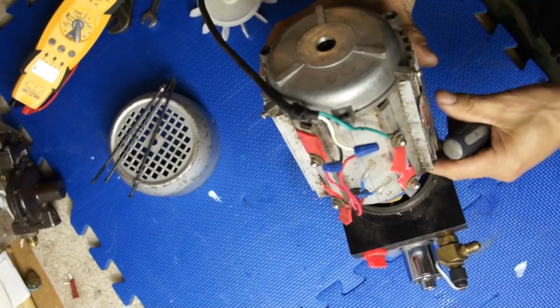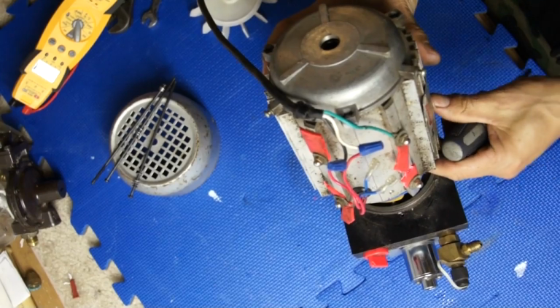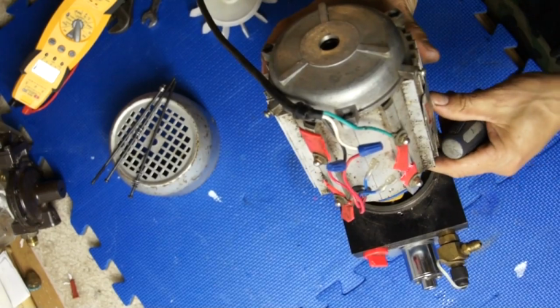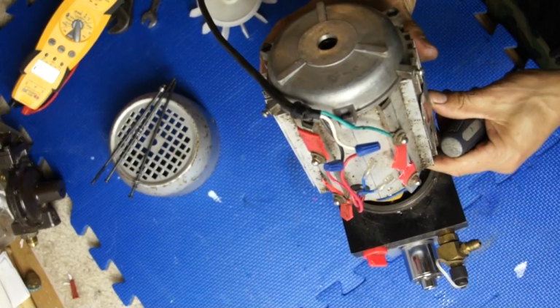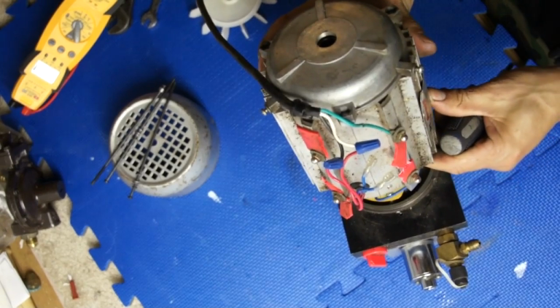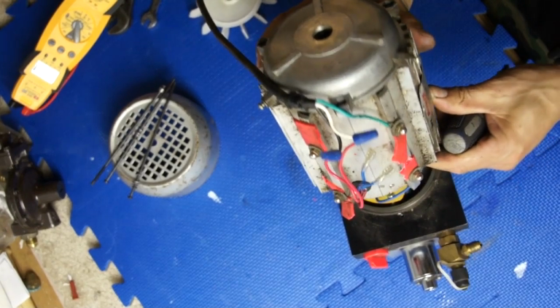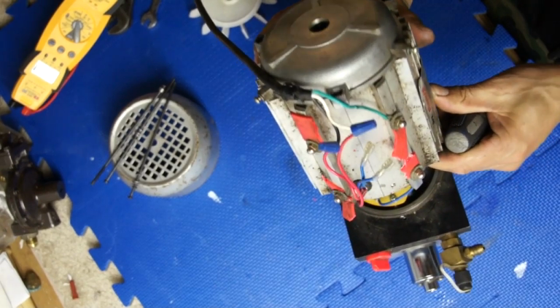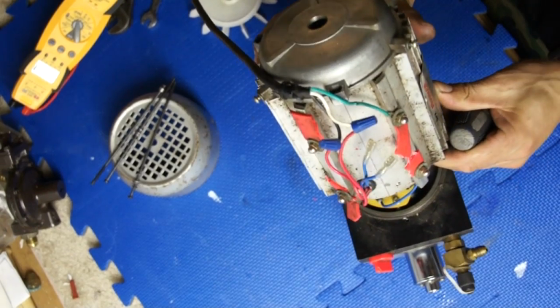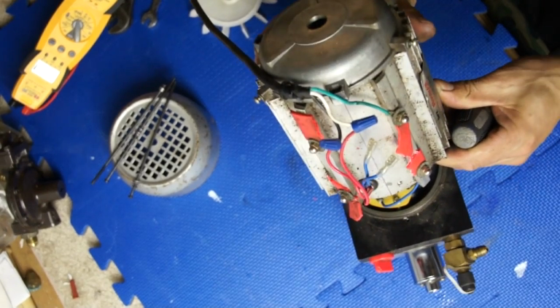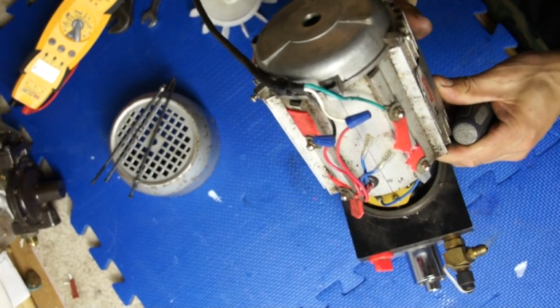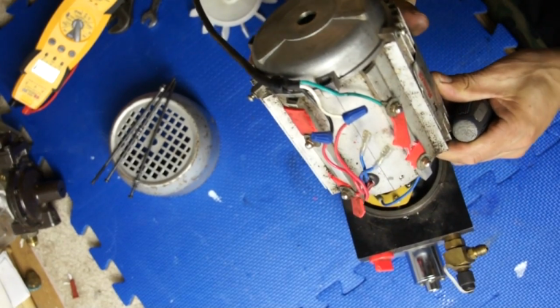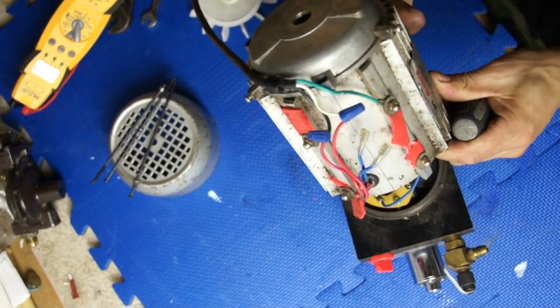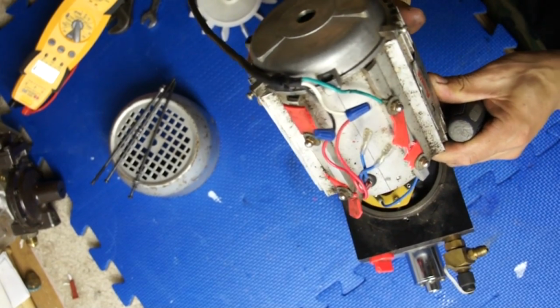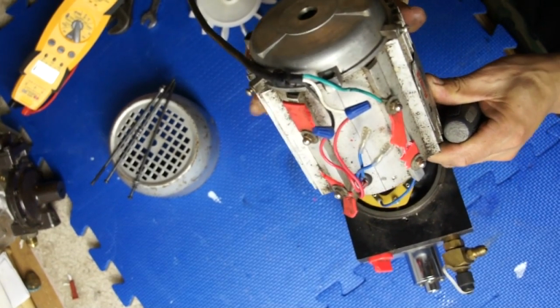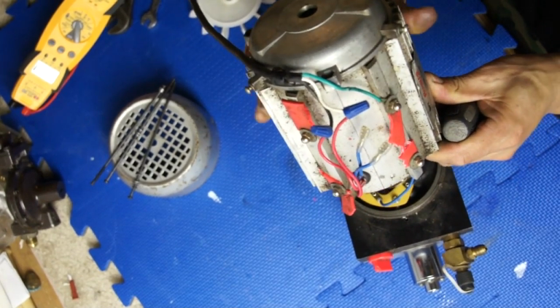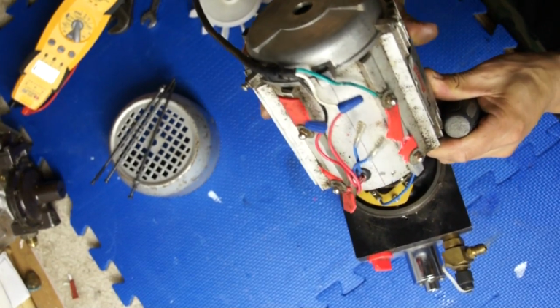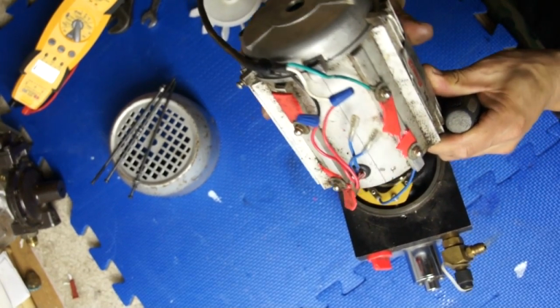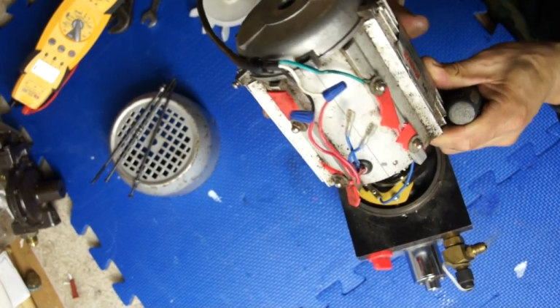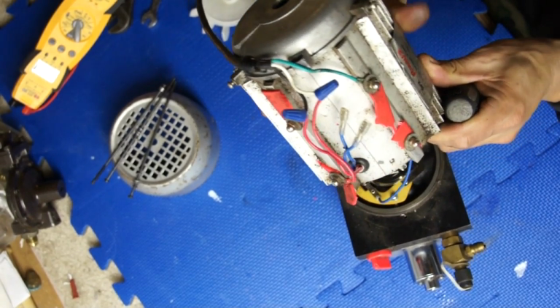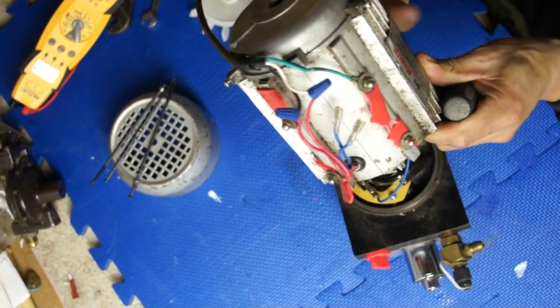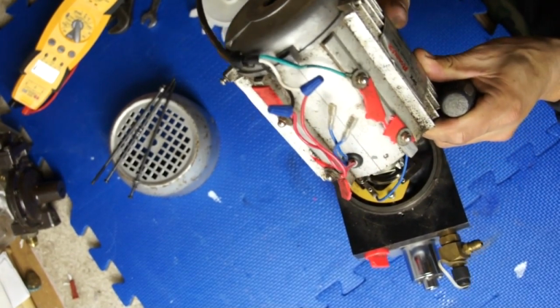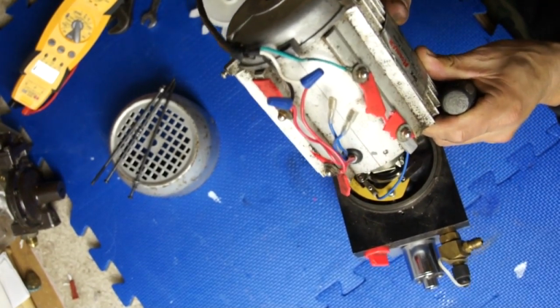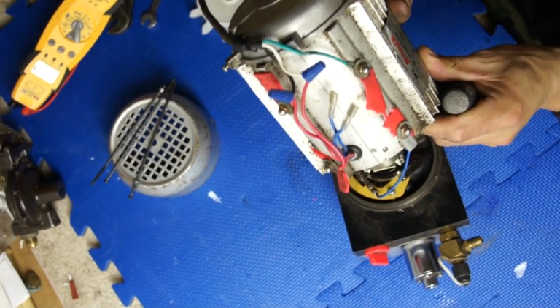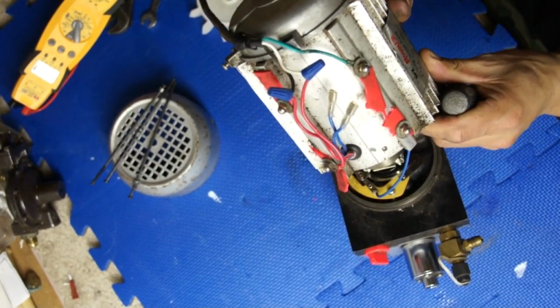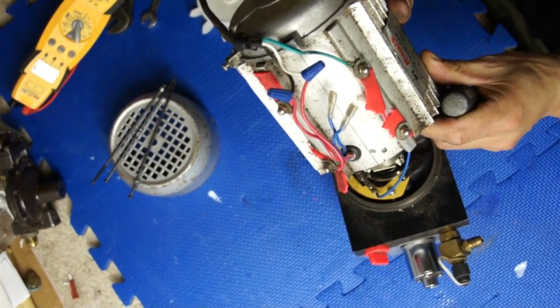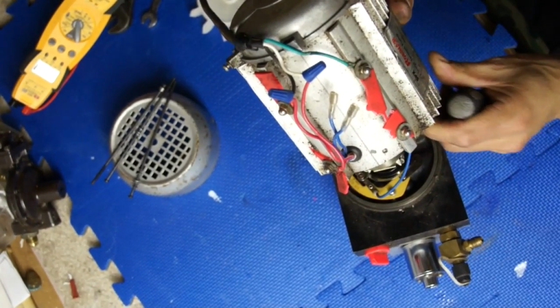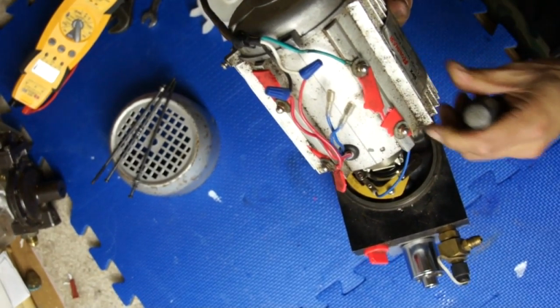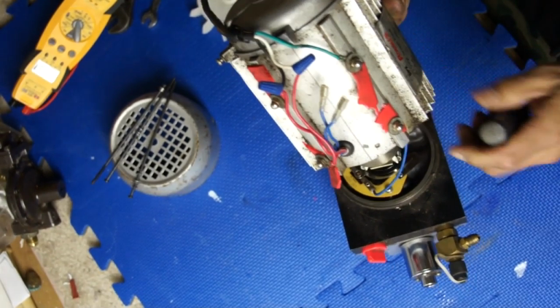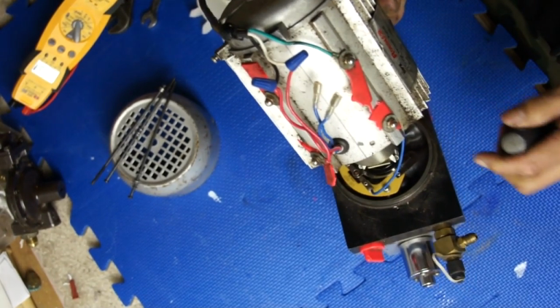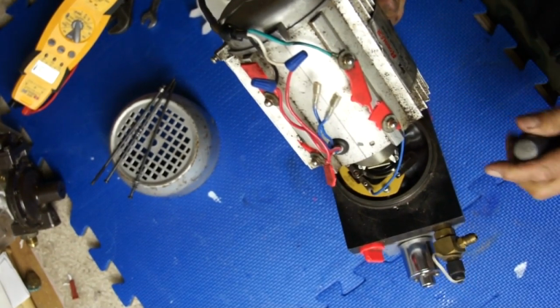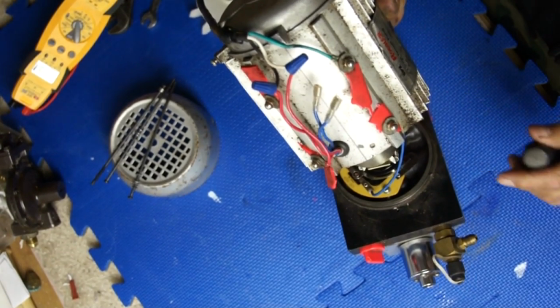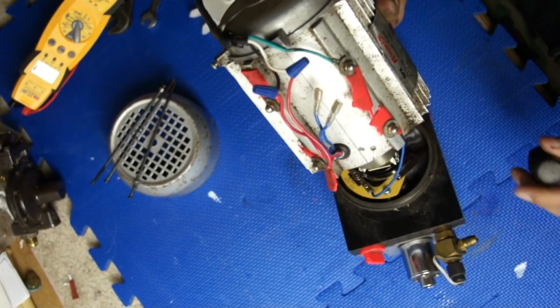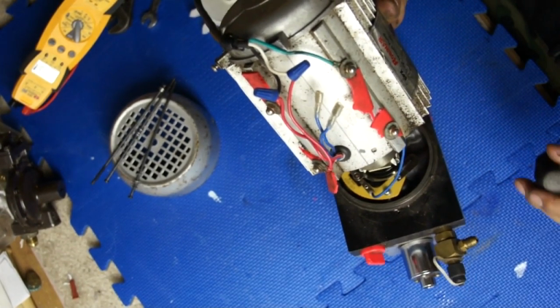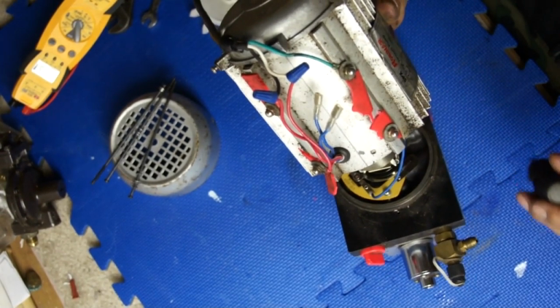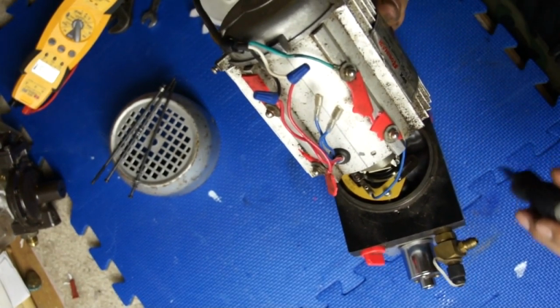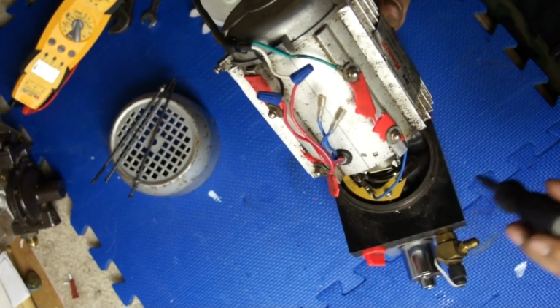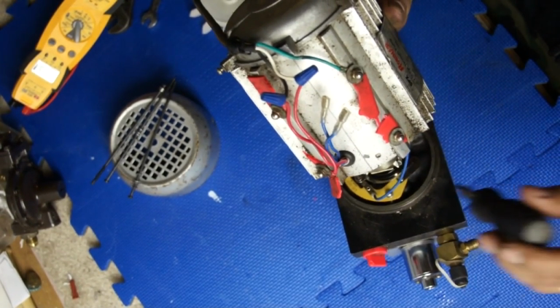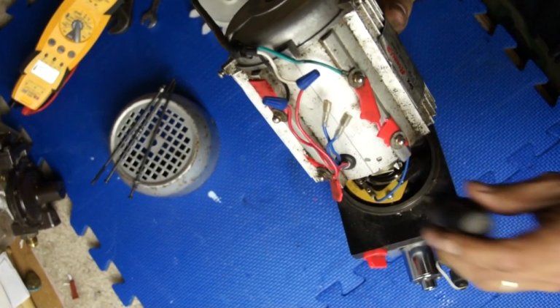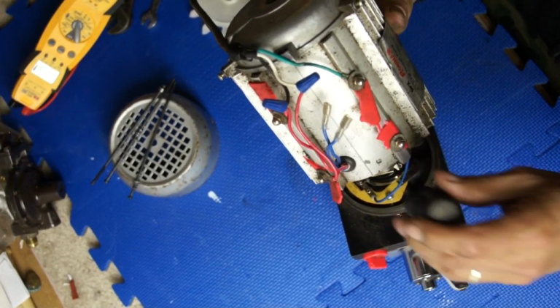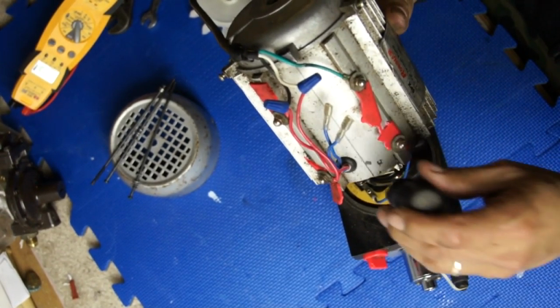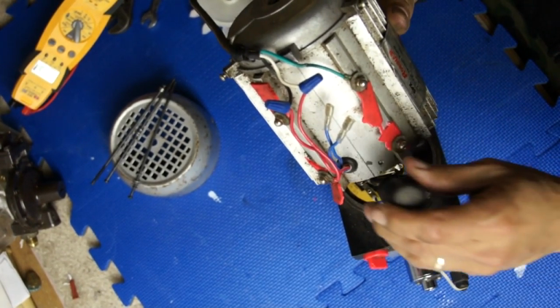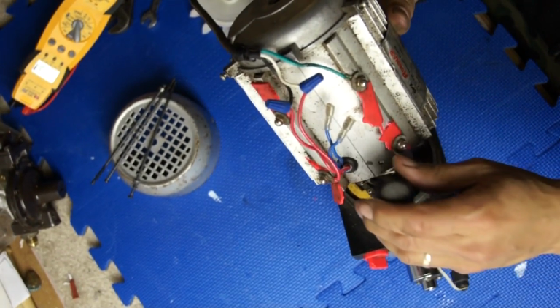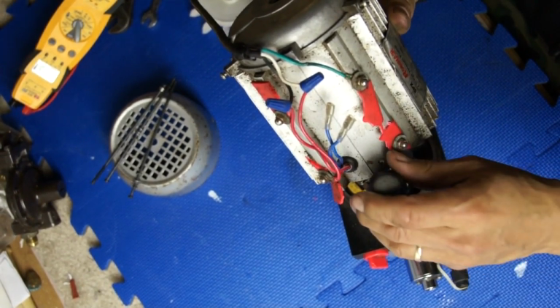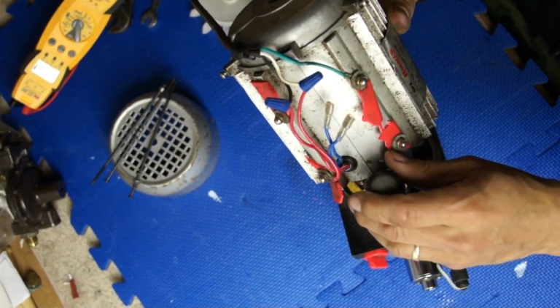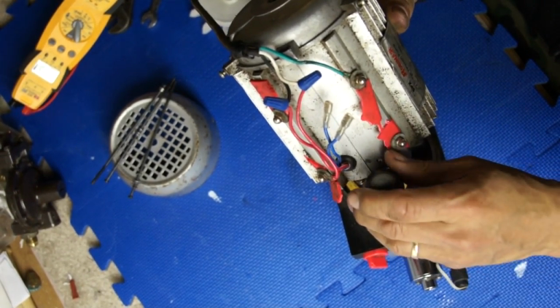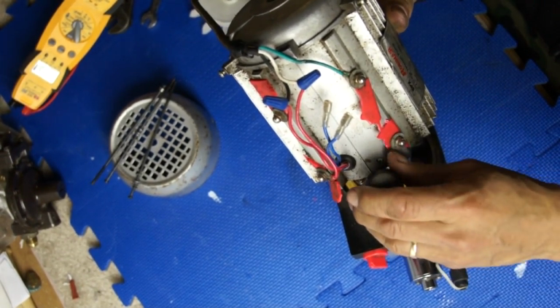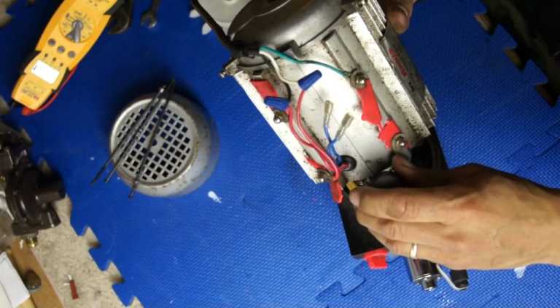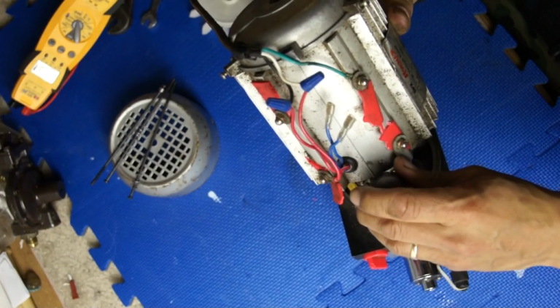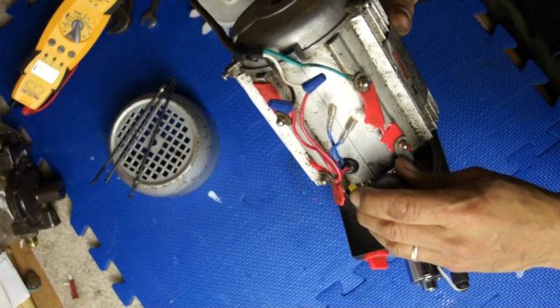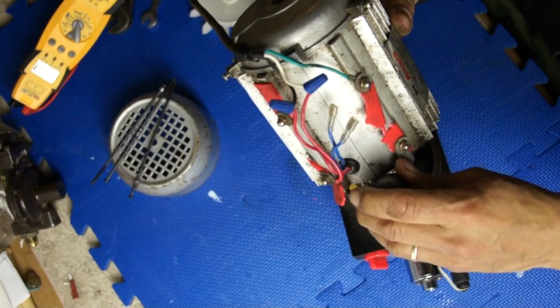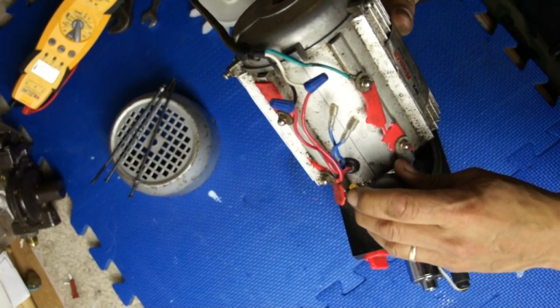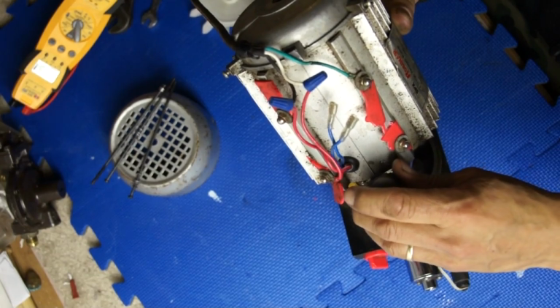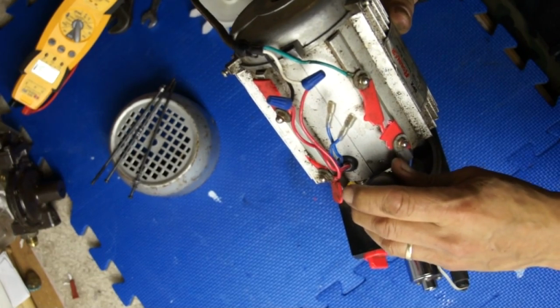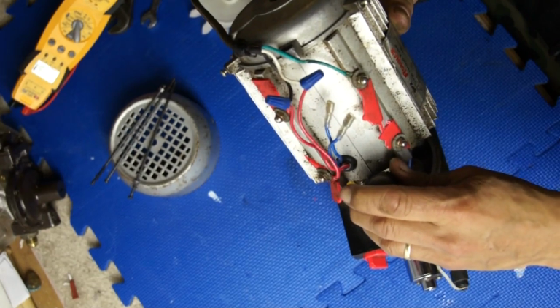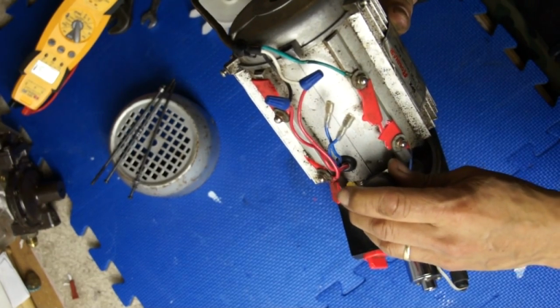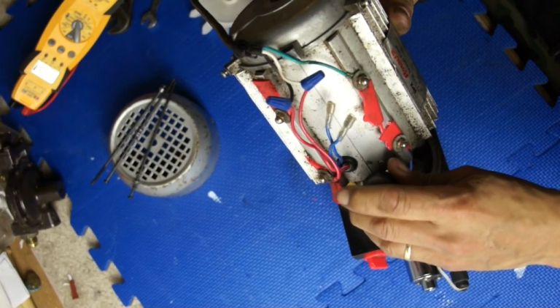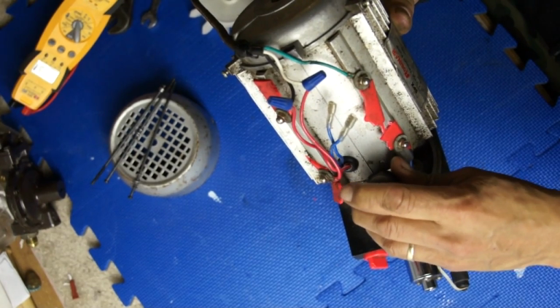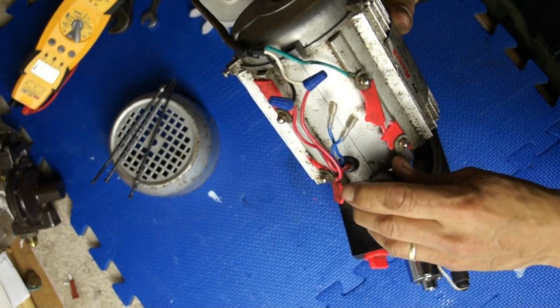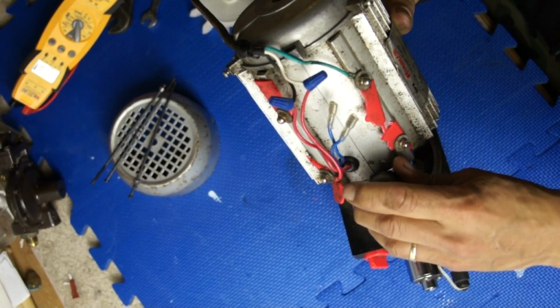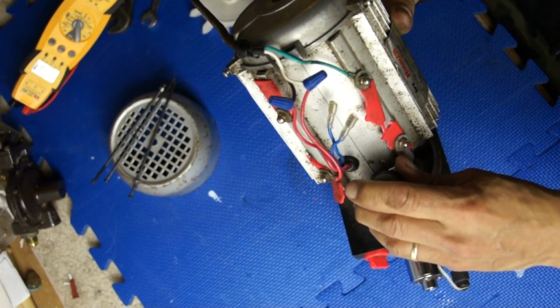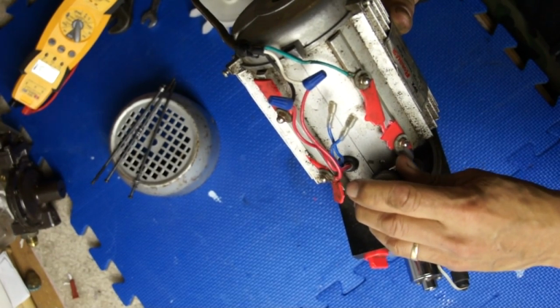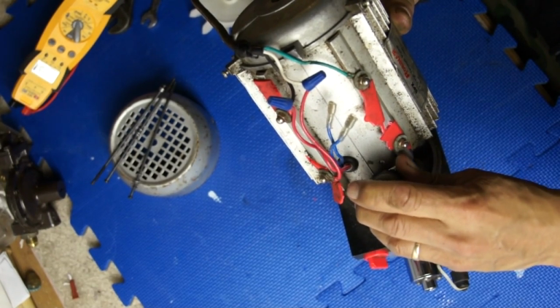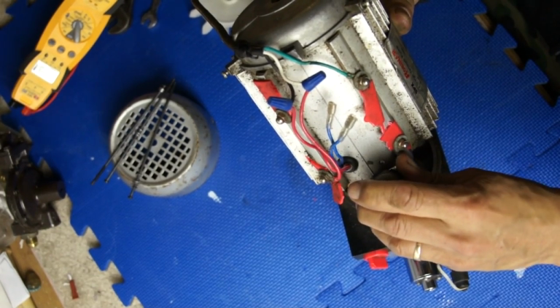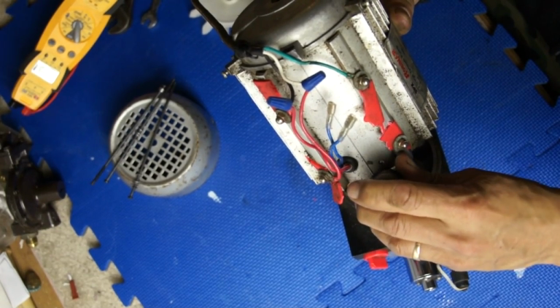There are two screws over here we got to get loose, and two screws here as well.